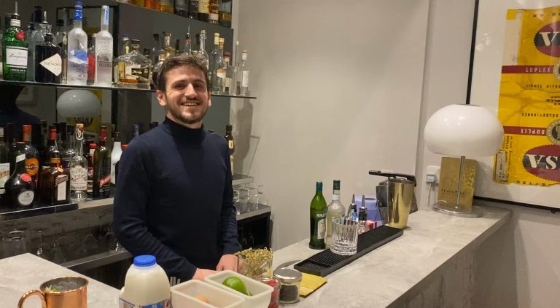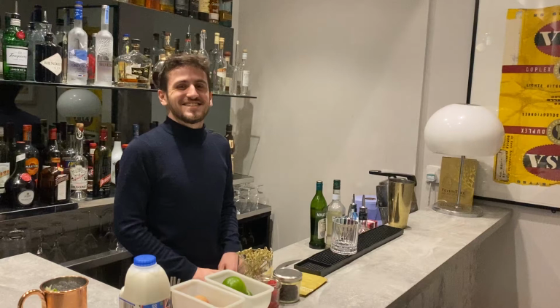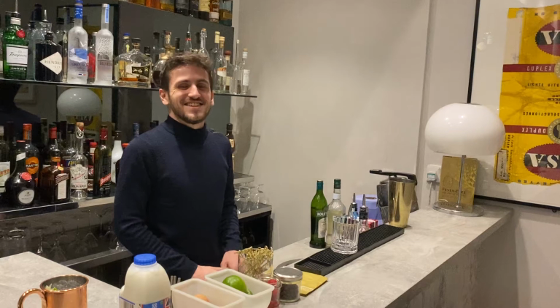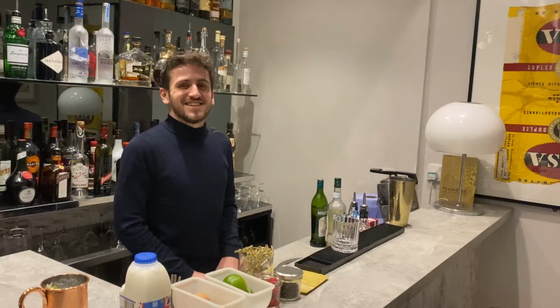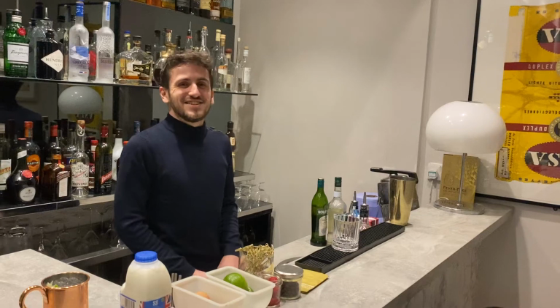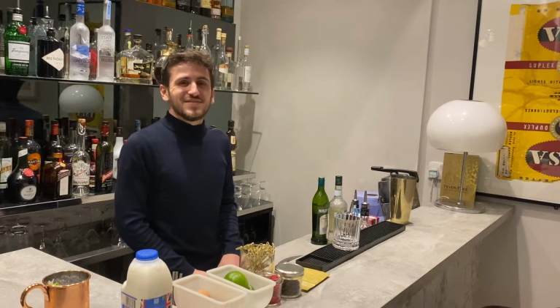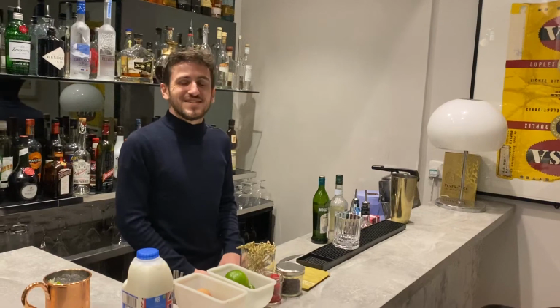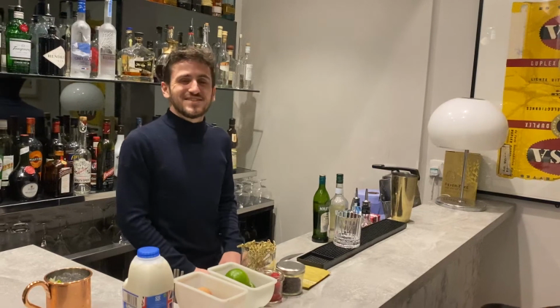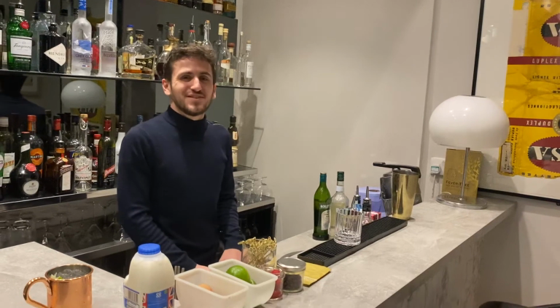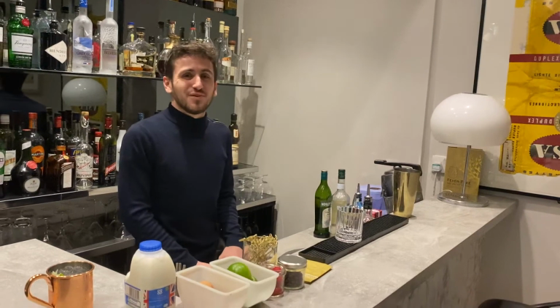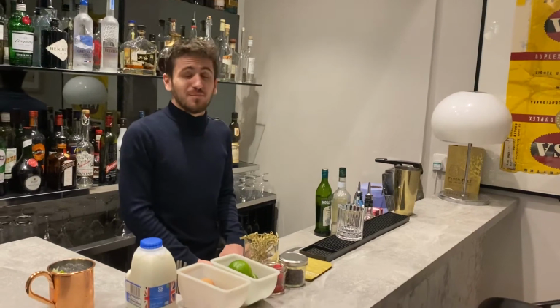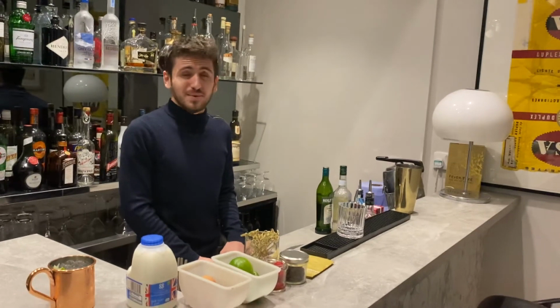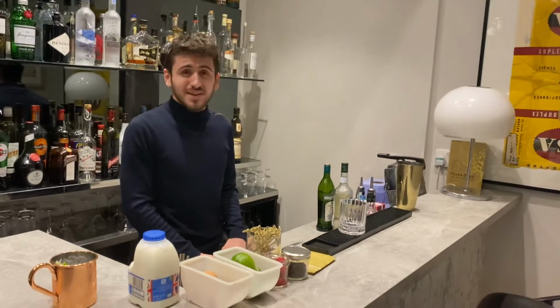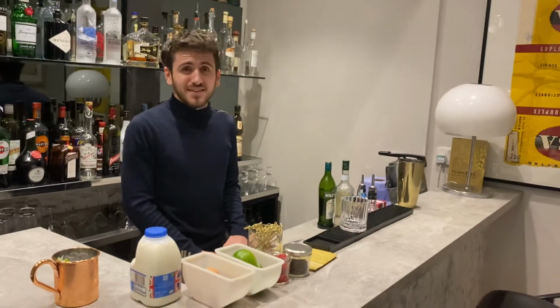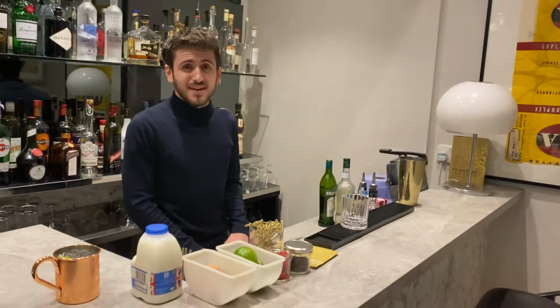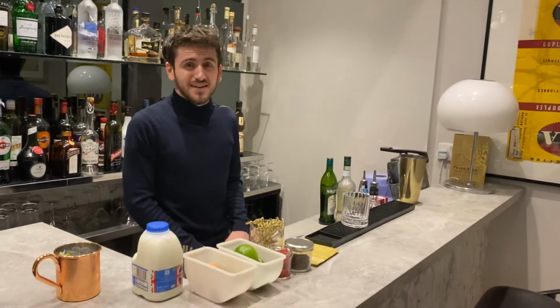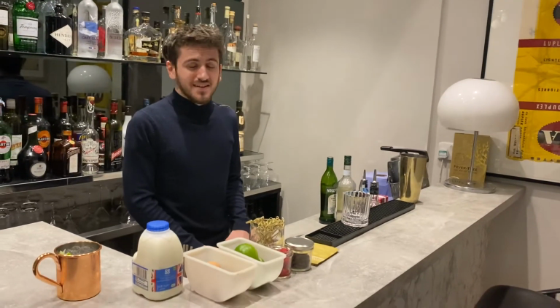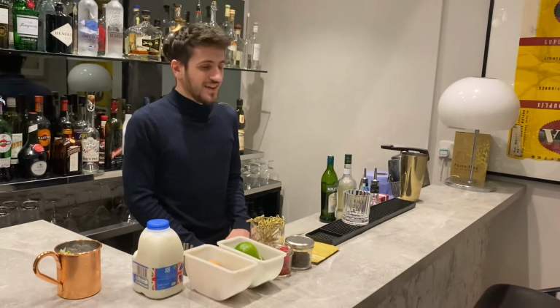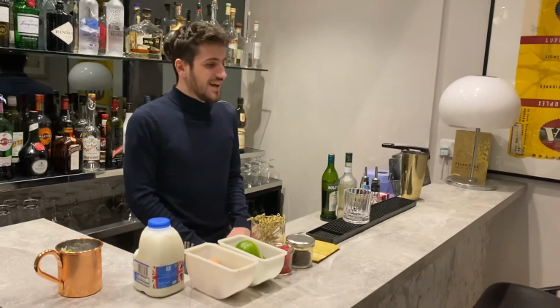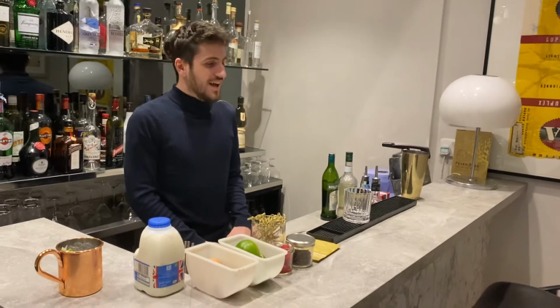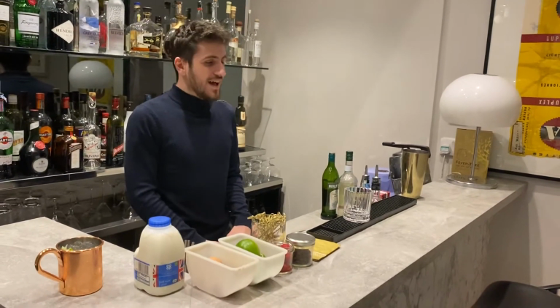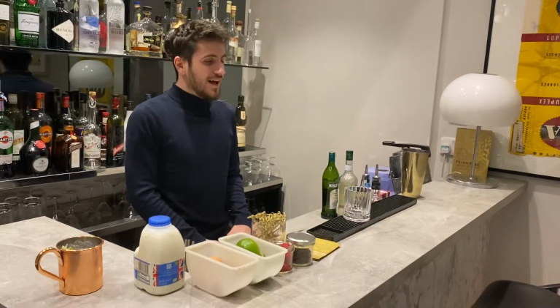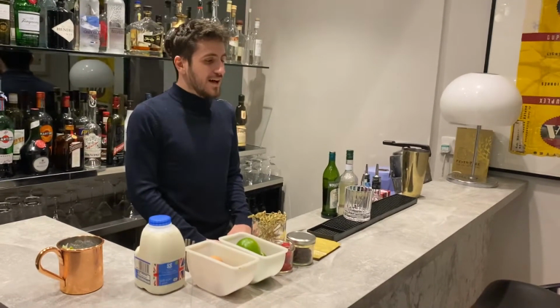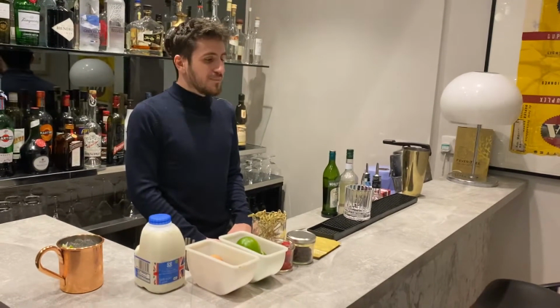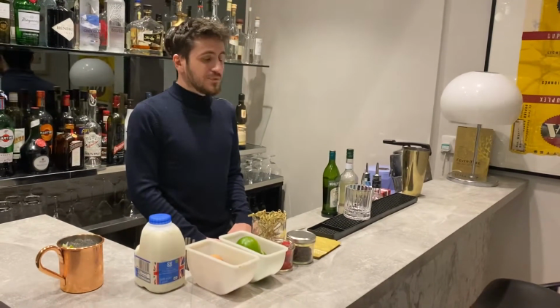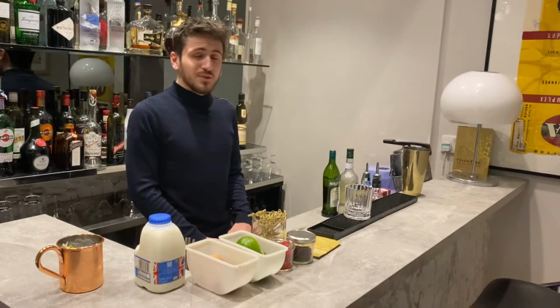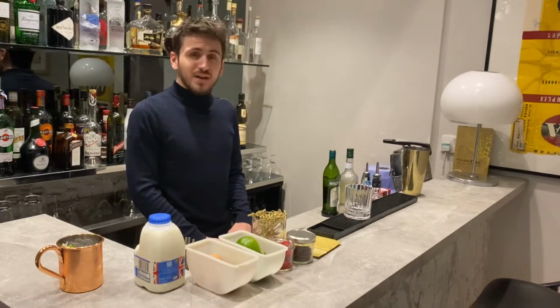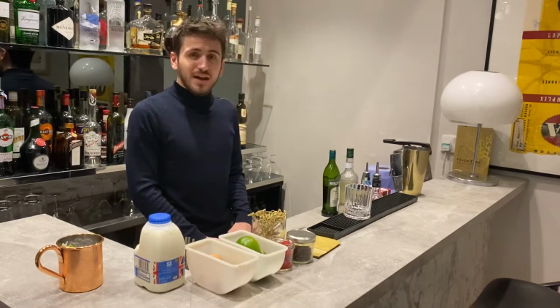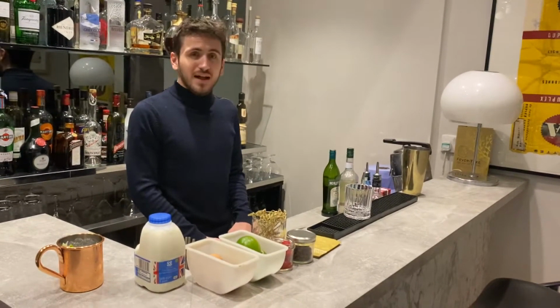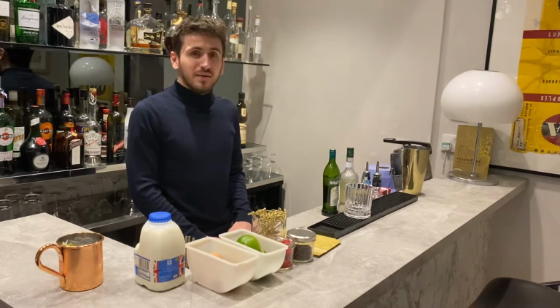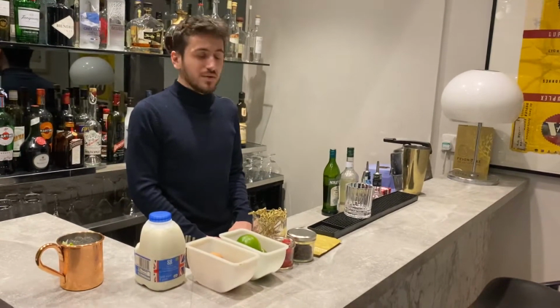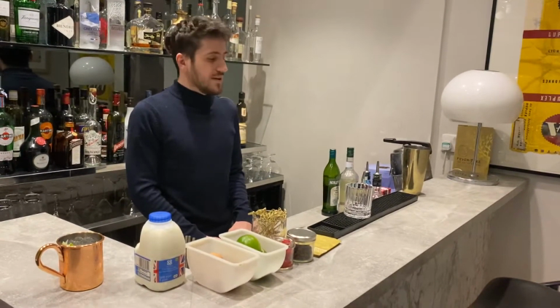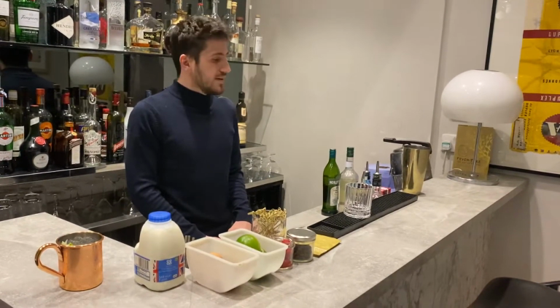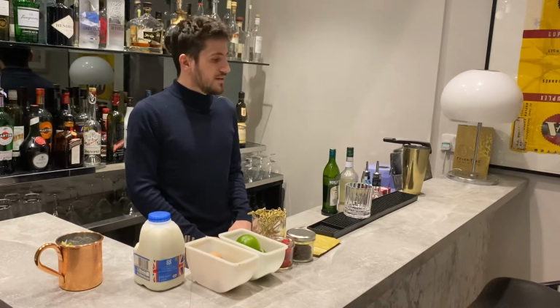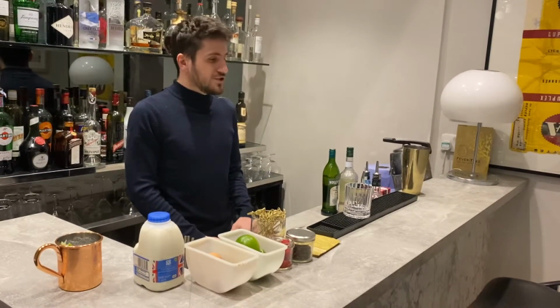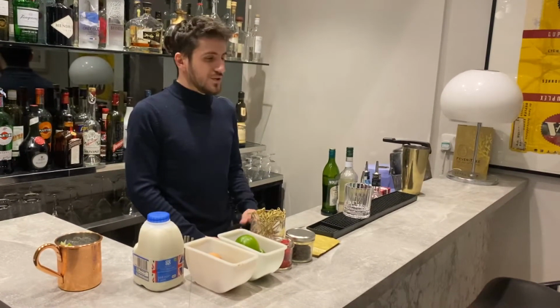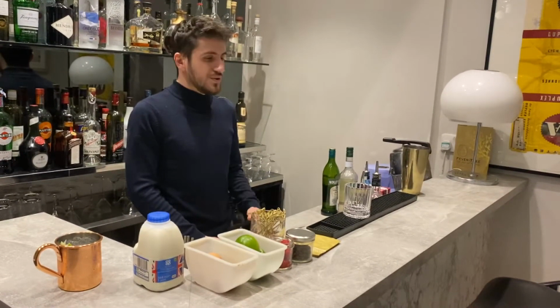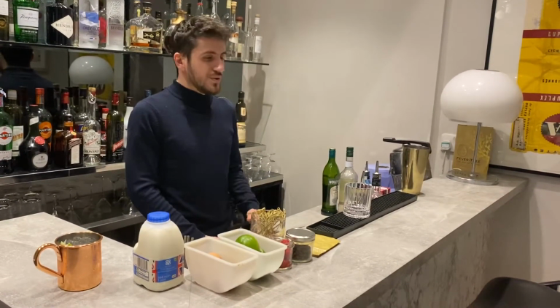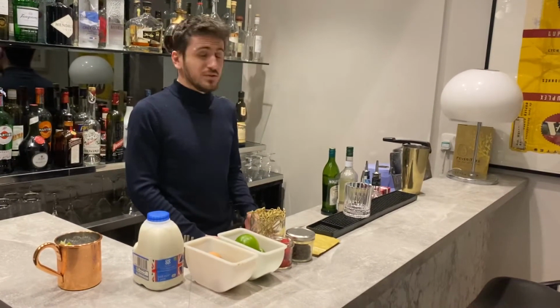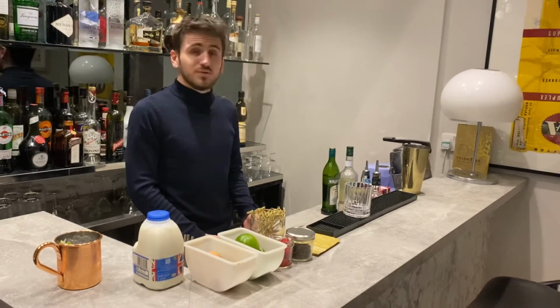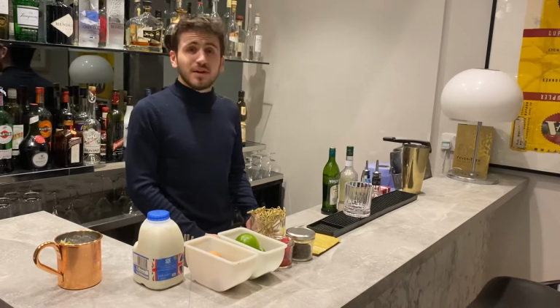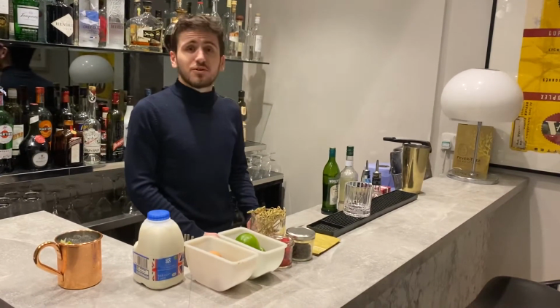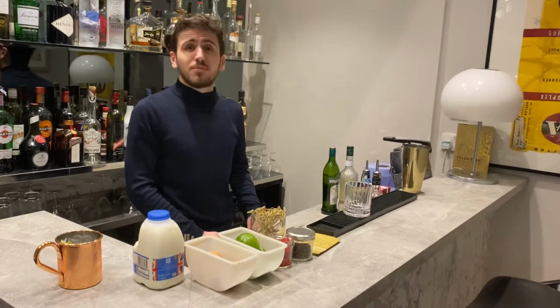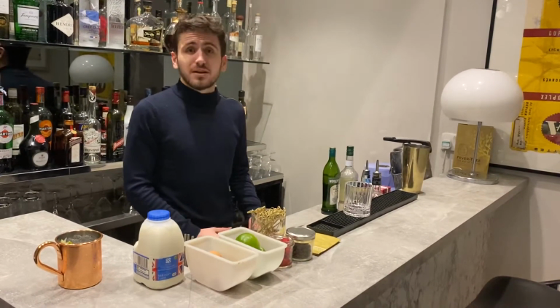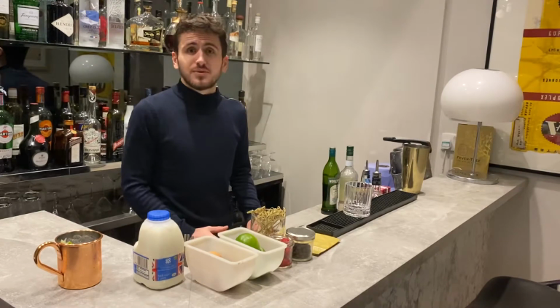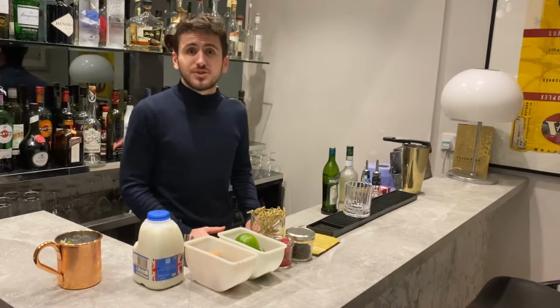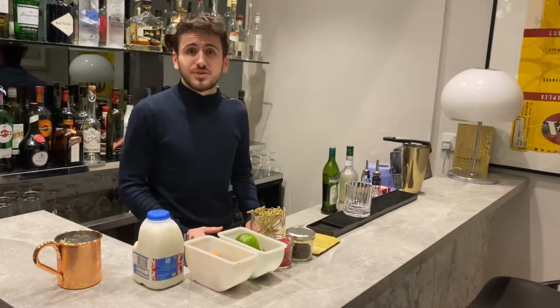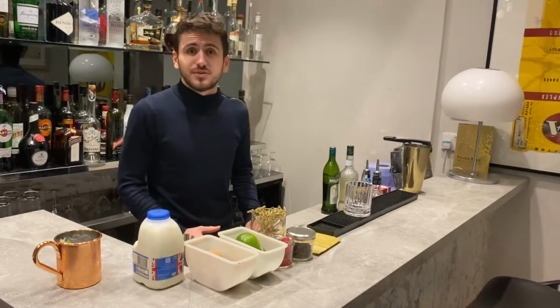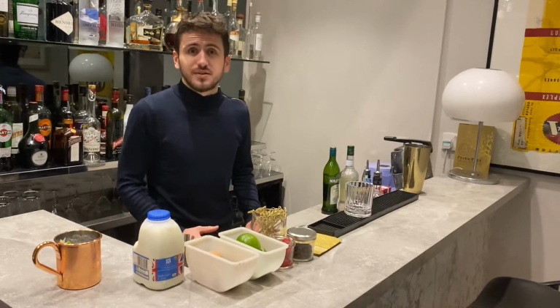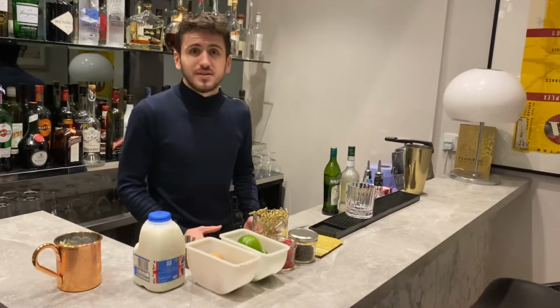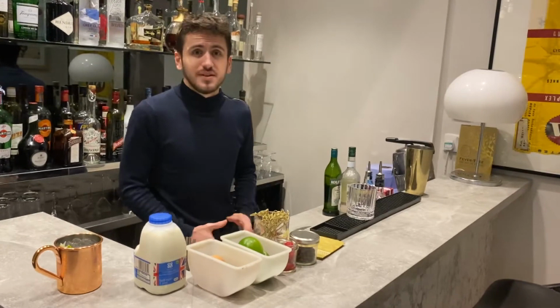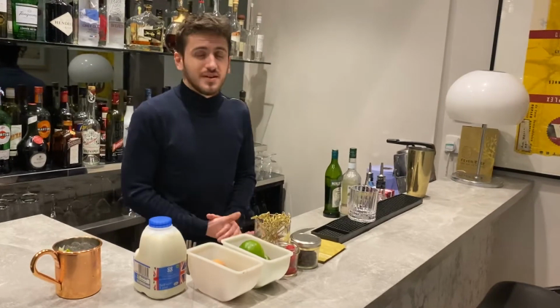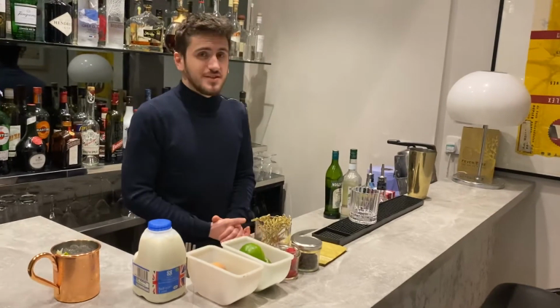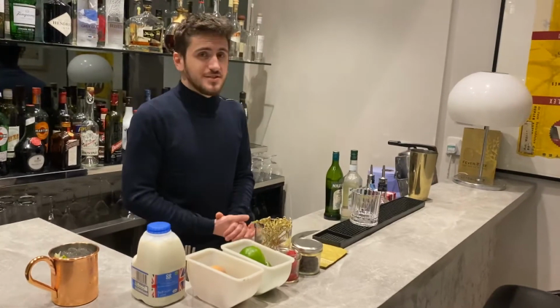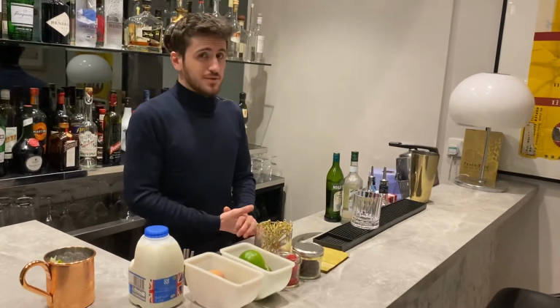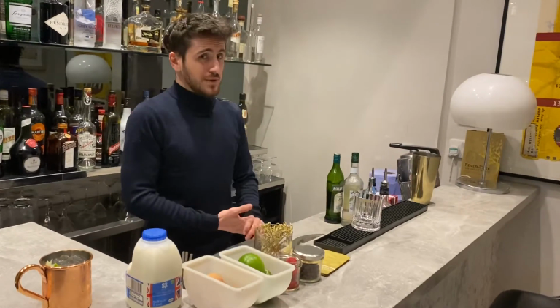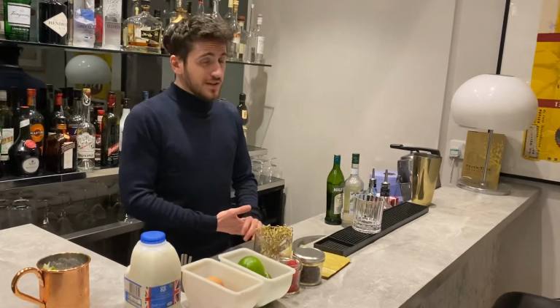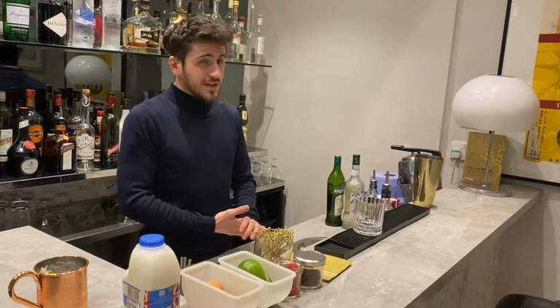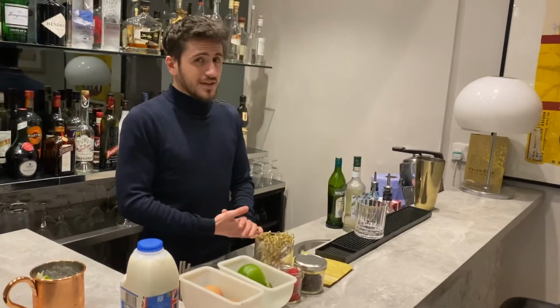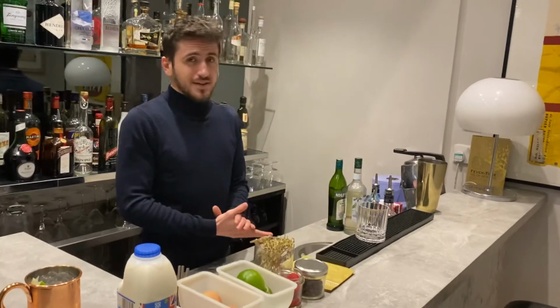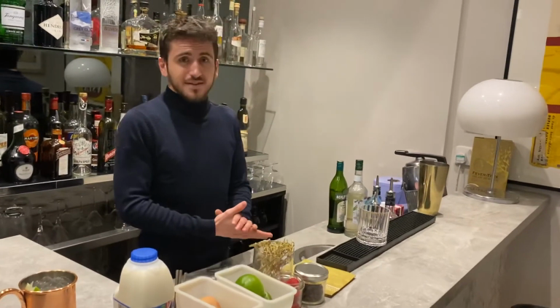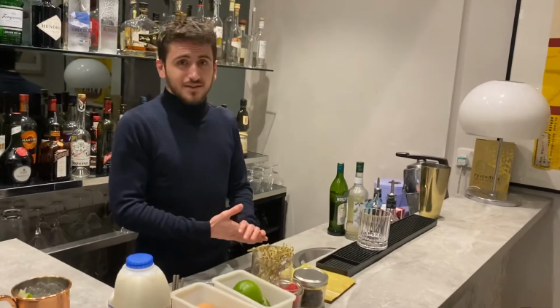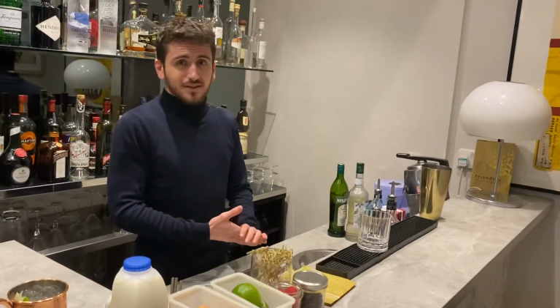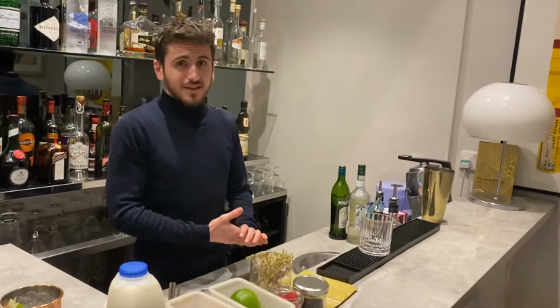Hi guys, this is Vincent from Pietaterre. Today I will show you how to make a black Russian. It's a really easy cocktail.